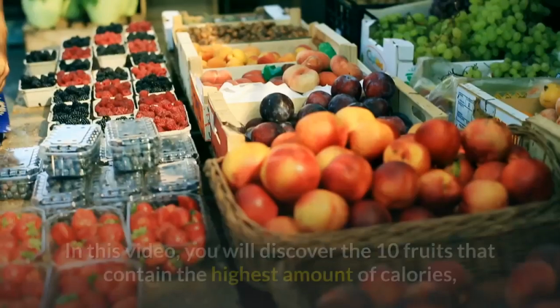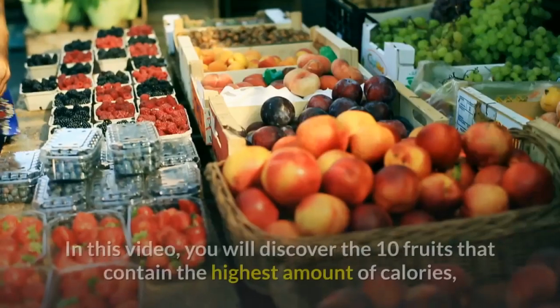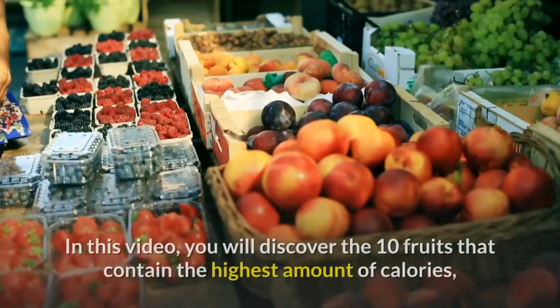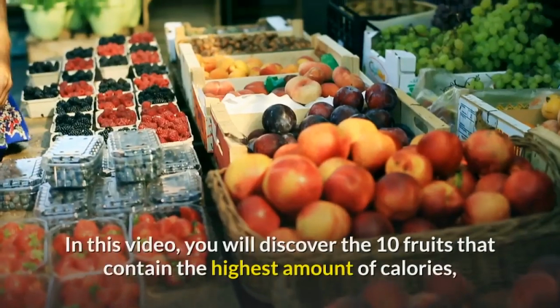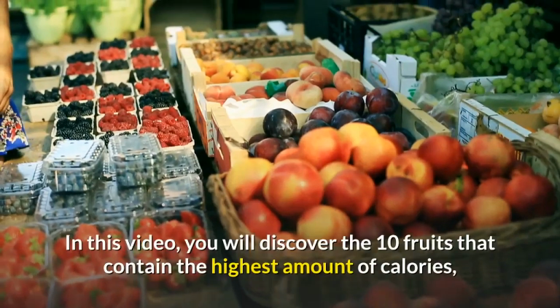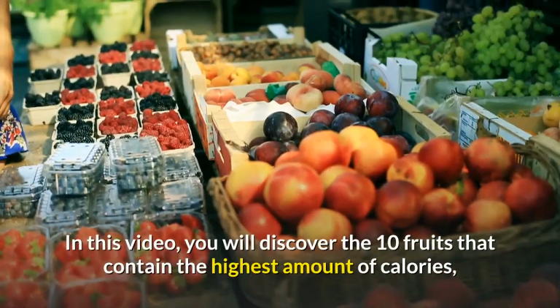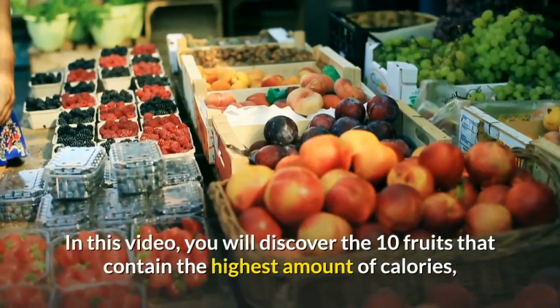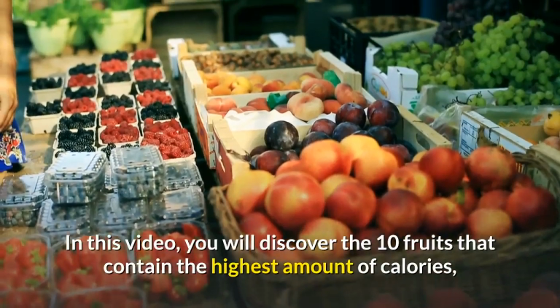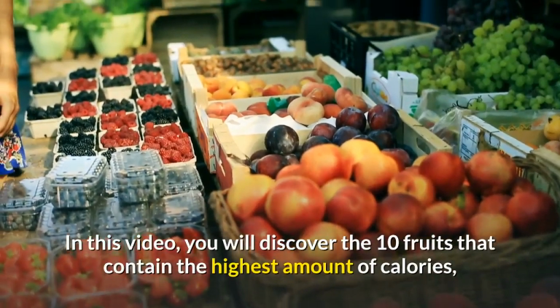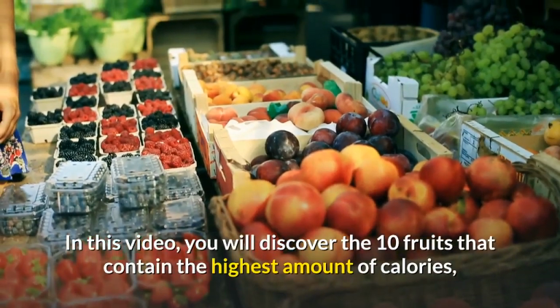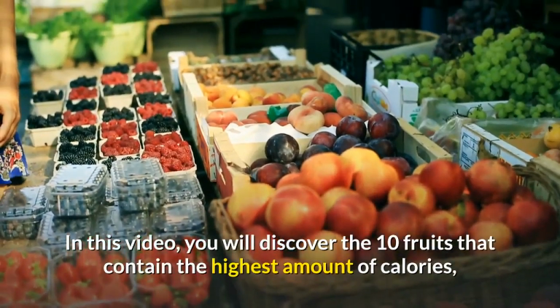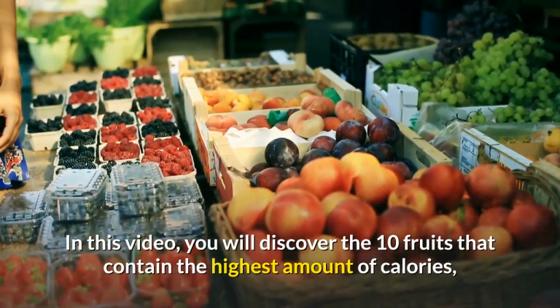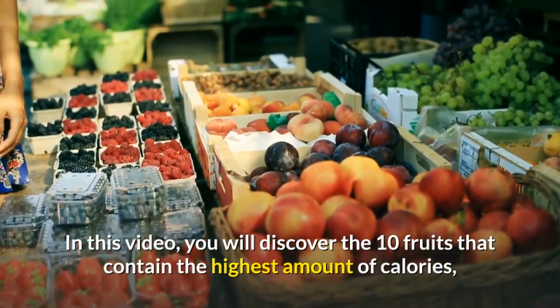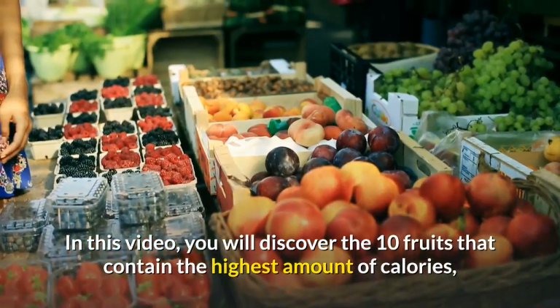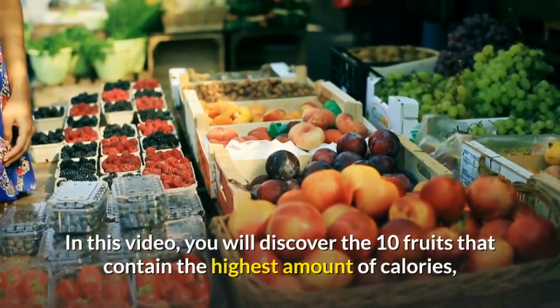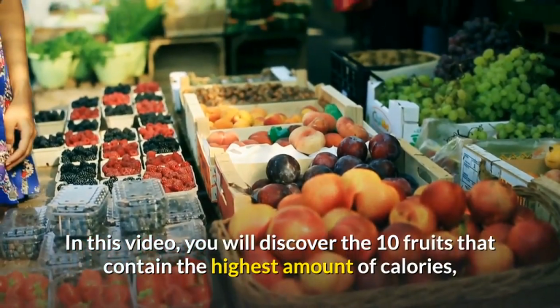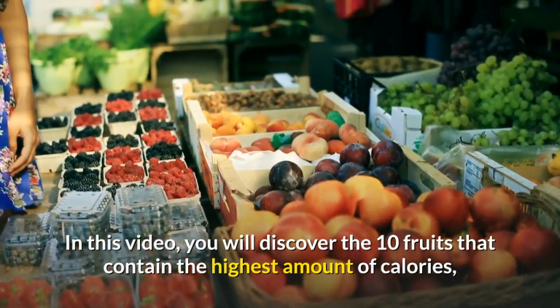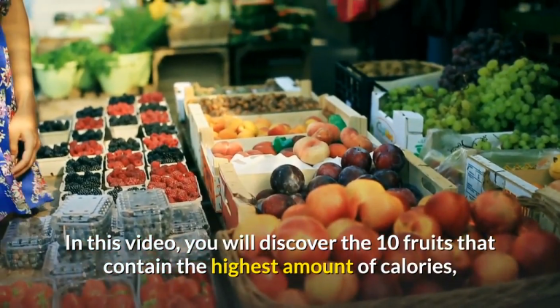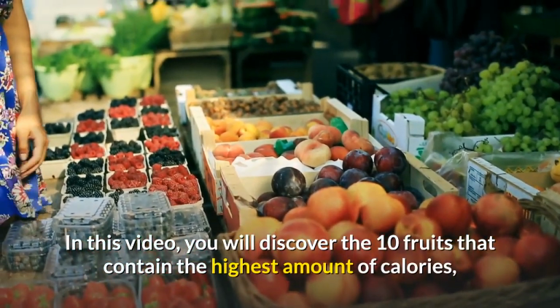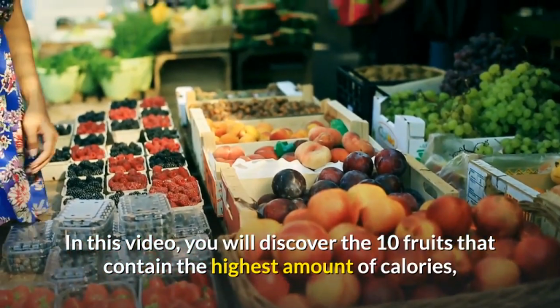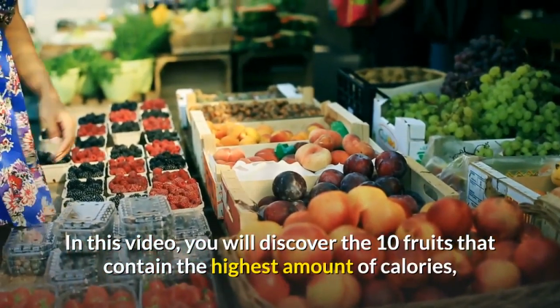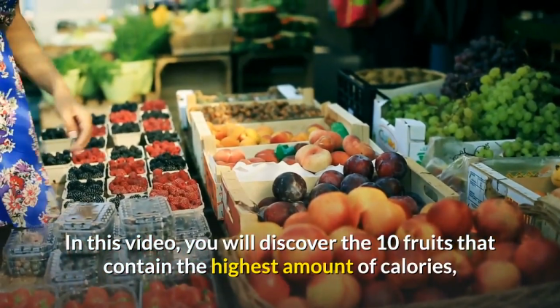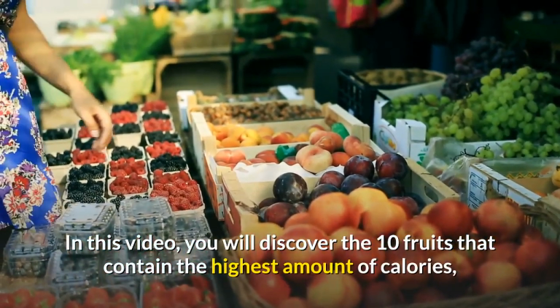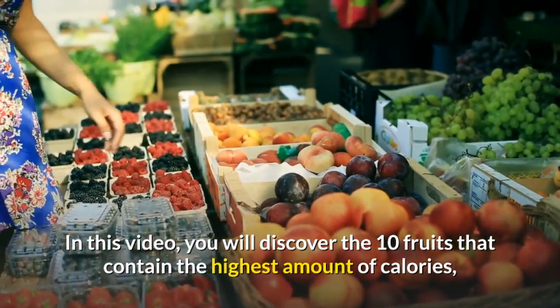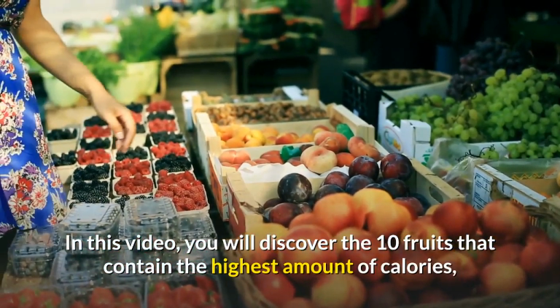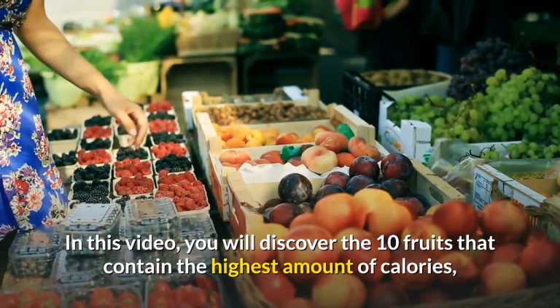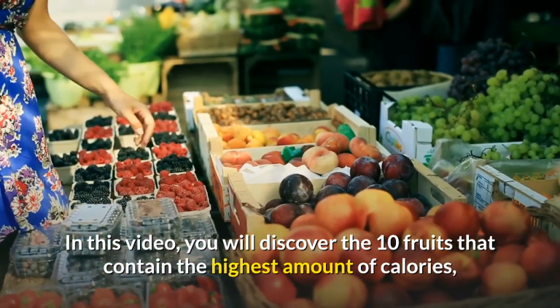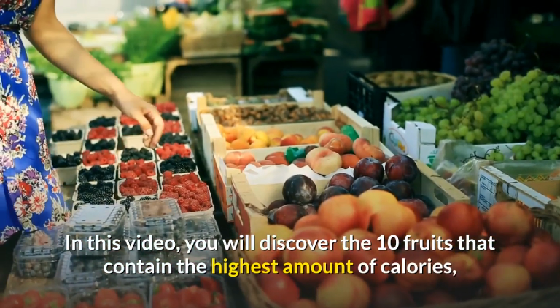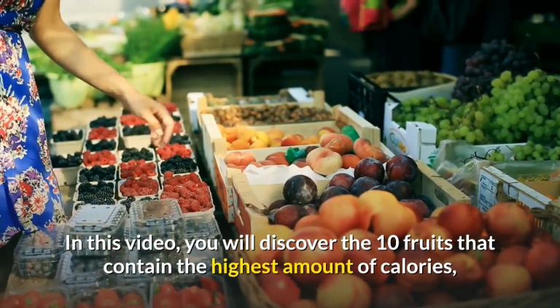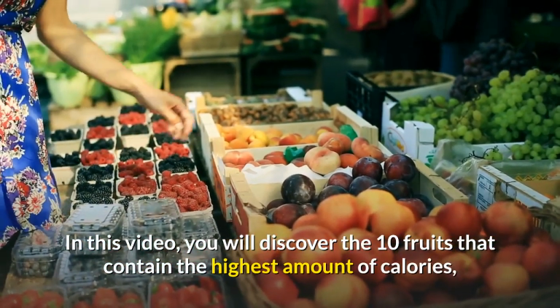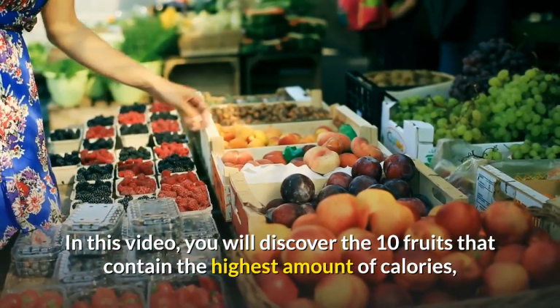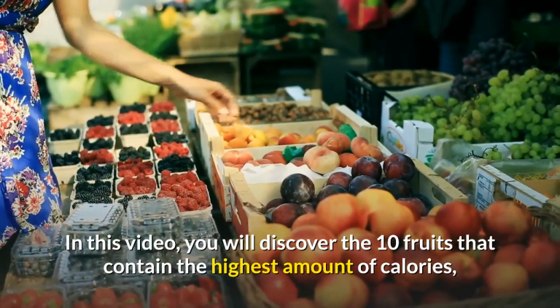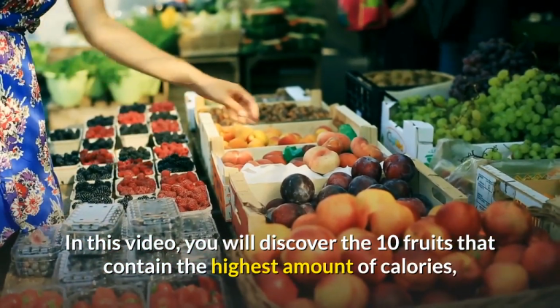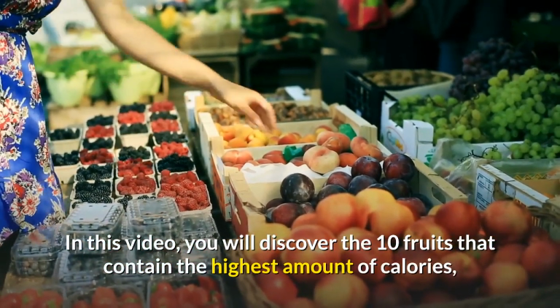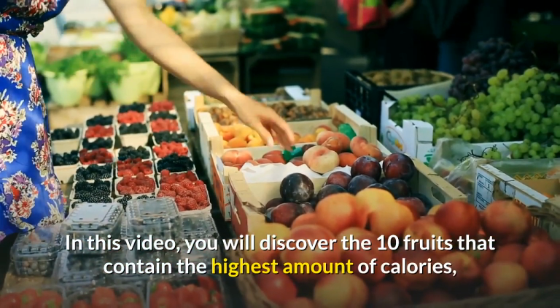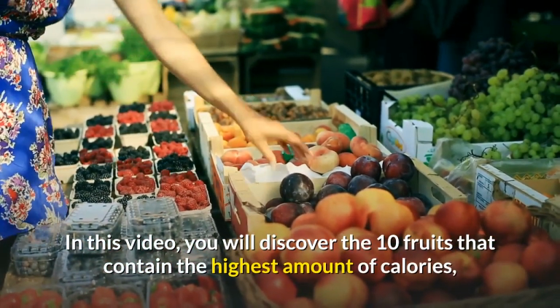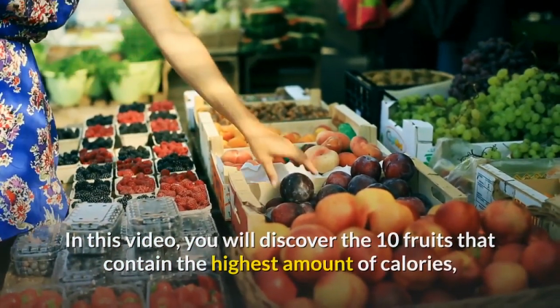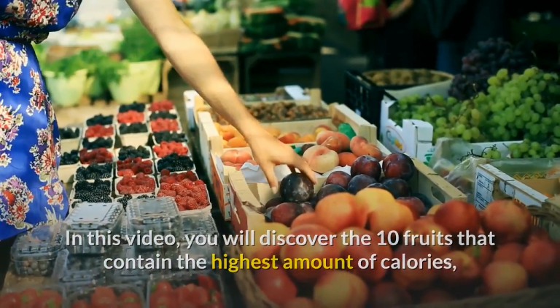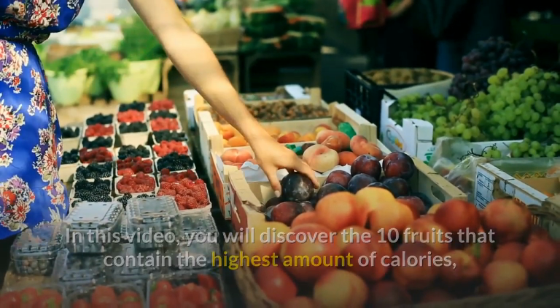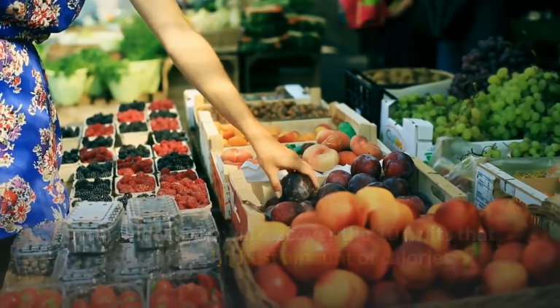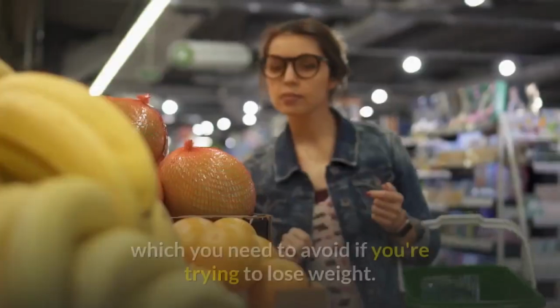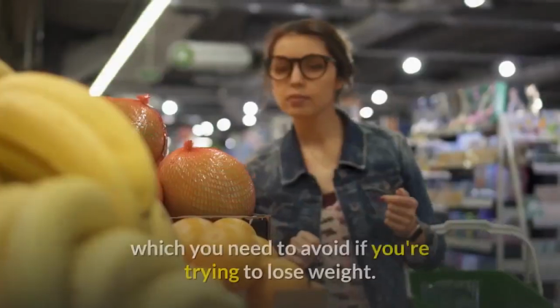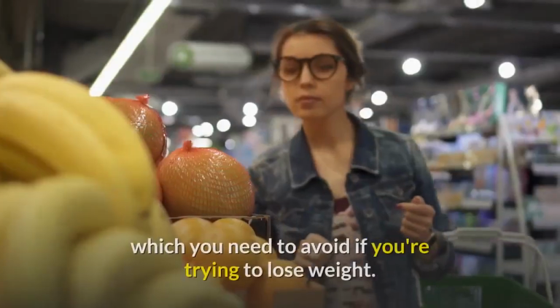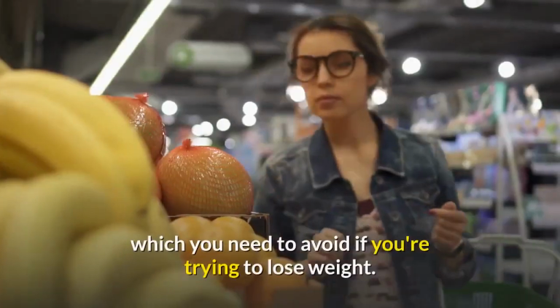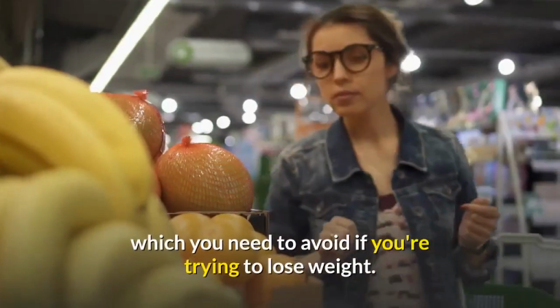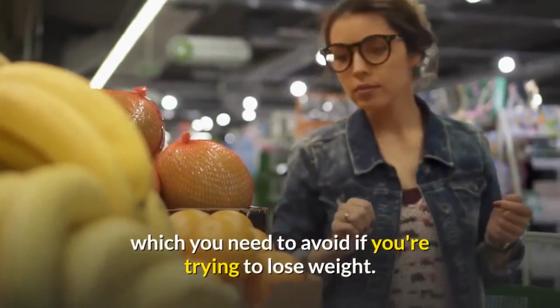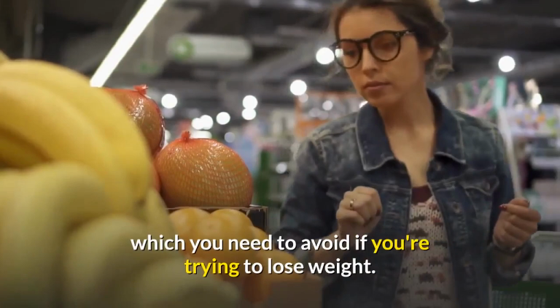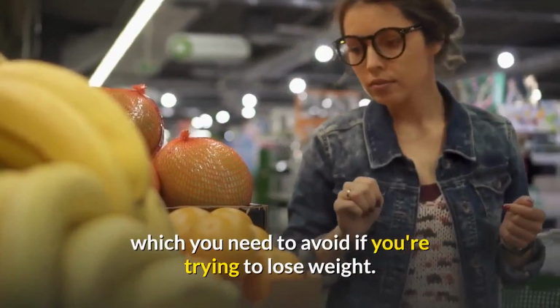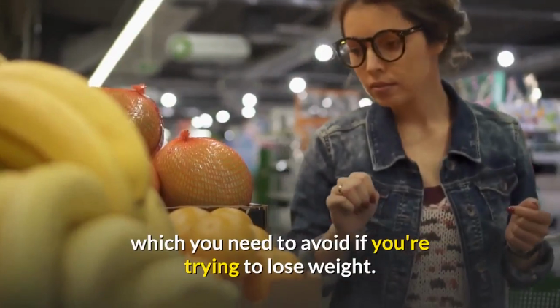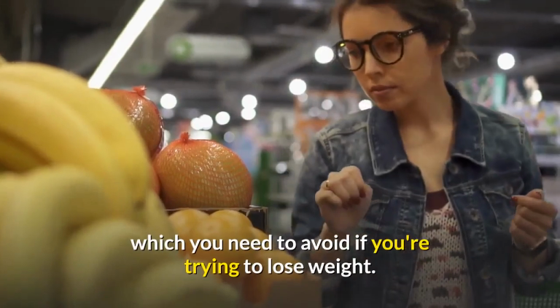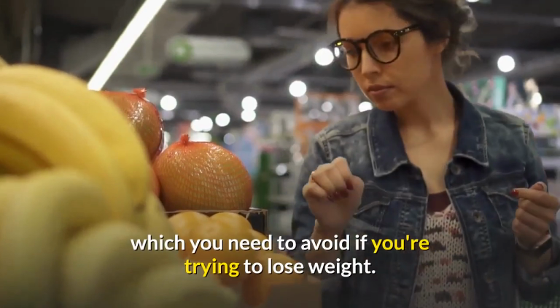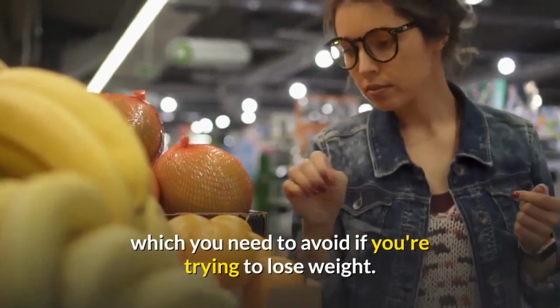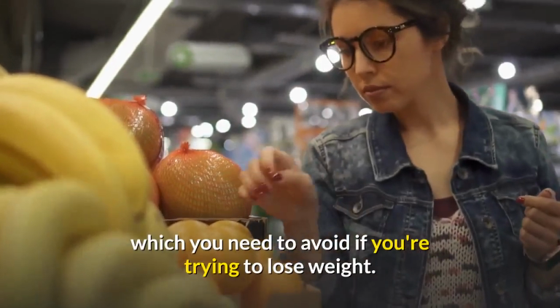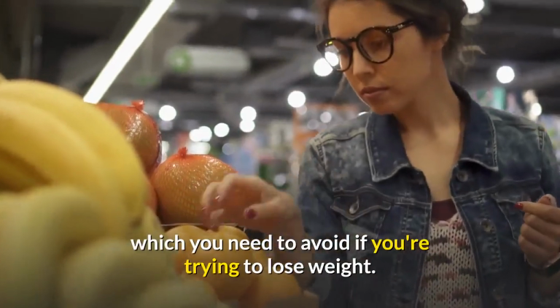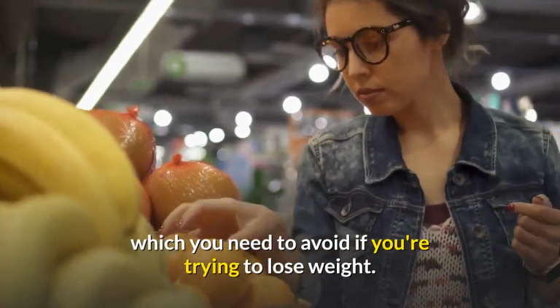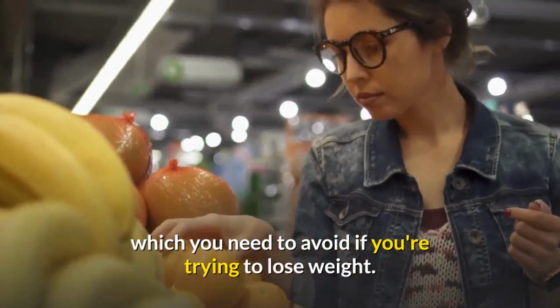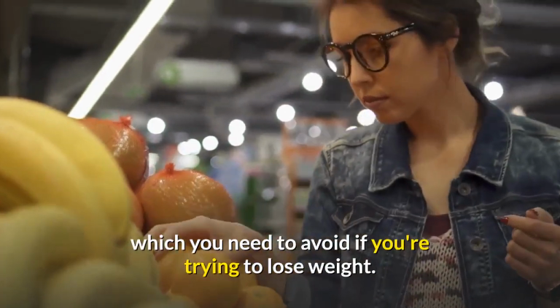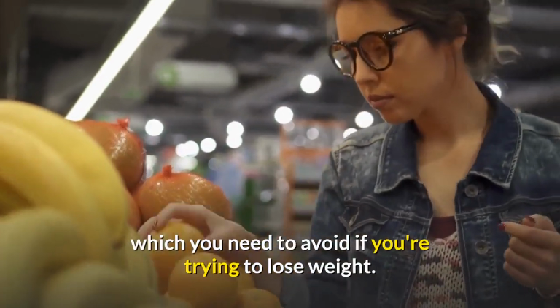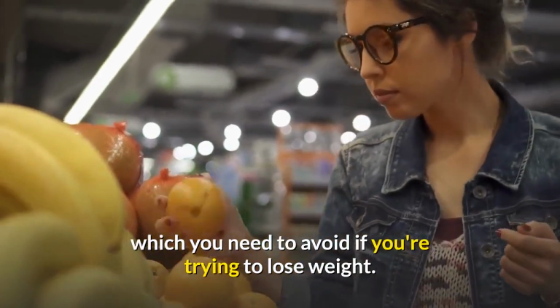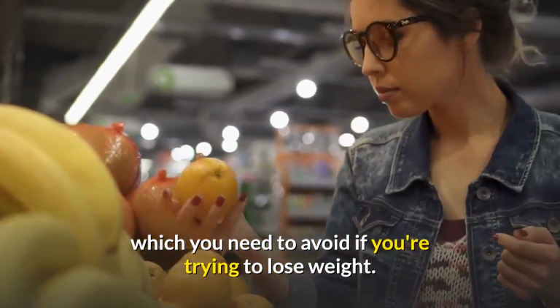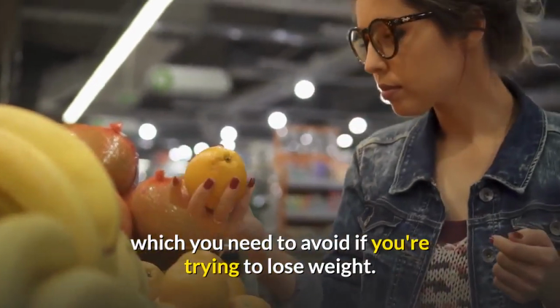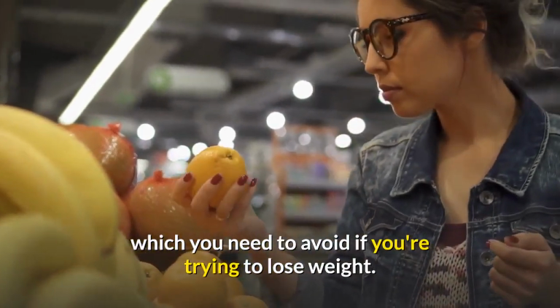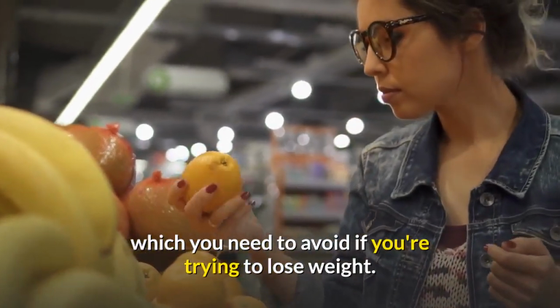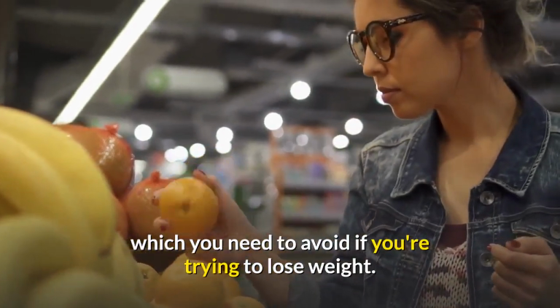In this video, you will discover the 10 fruits that contain the highest amount of calories, which you need to avoid if you're trying to lose weight.